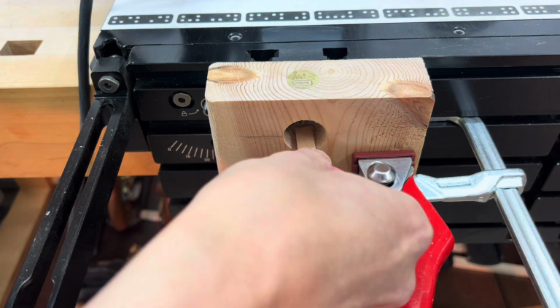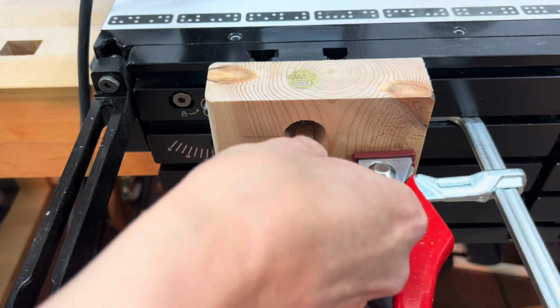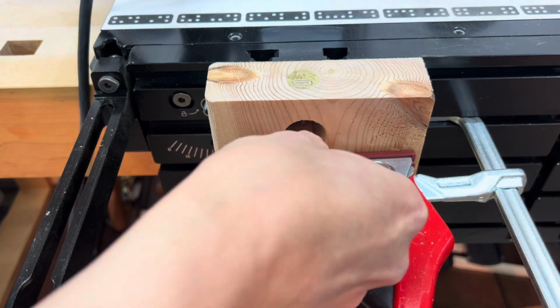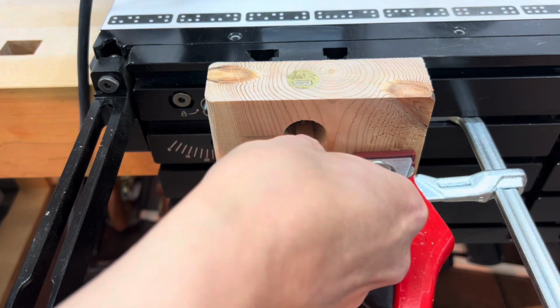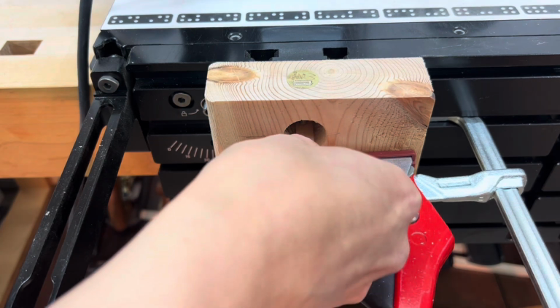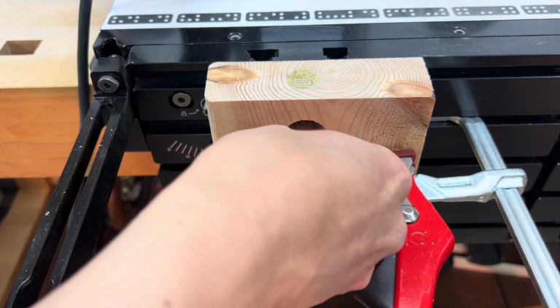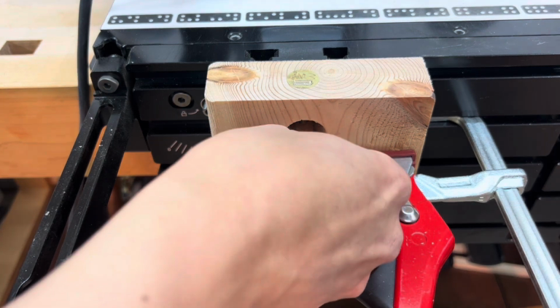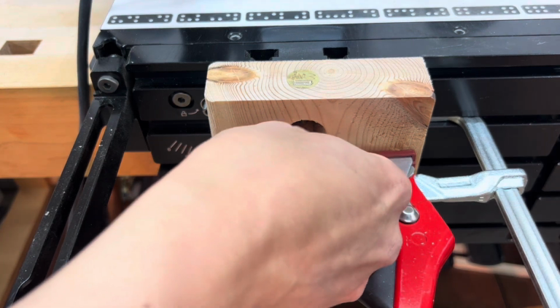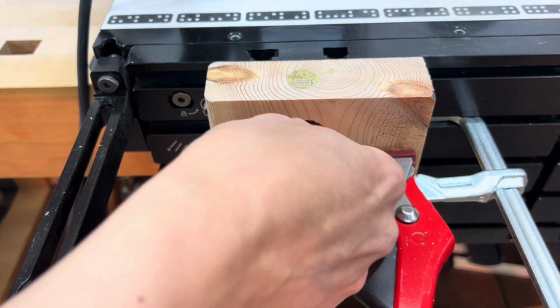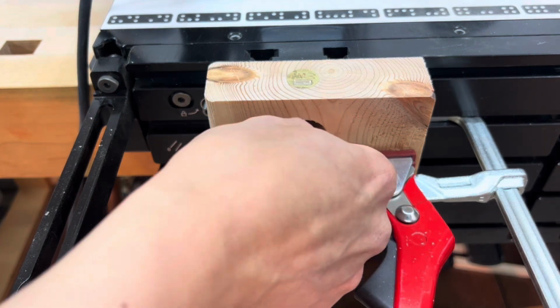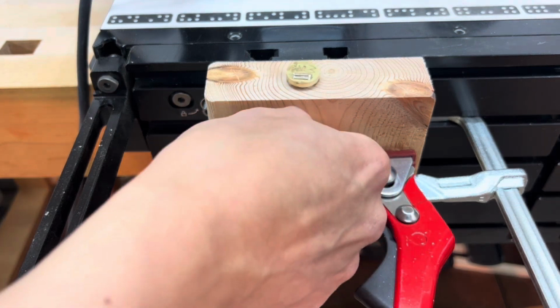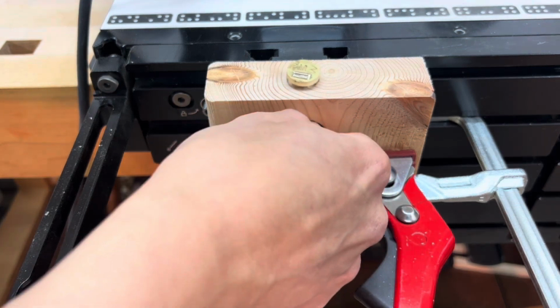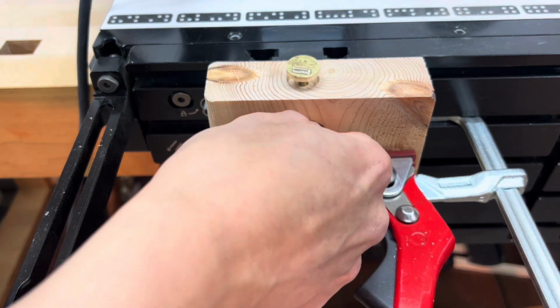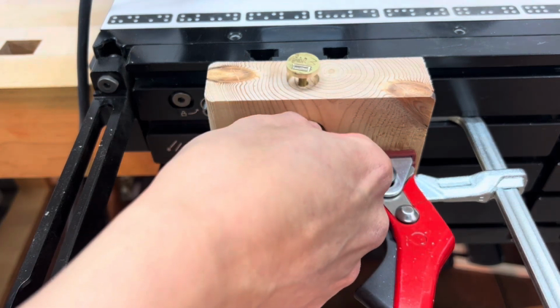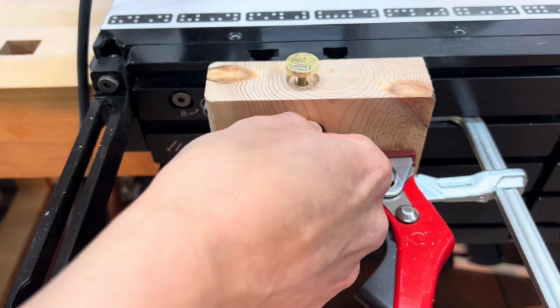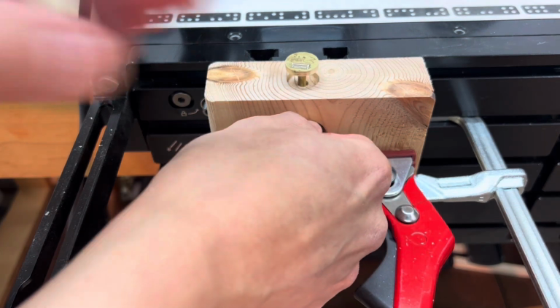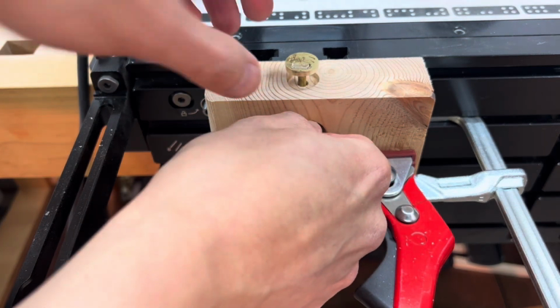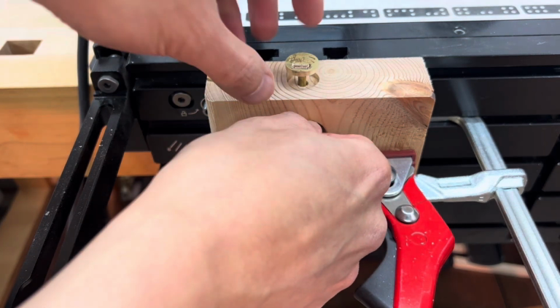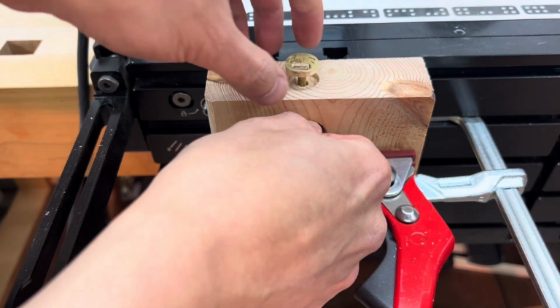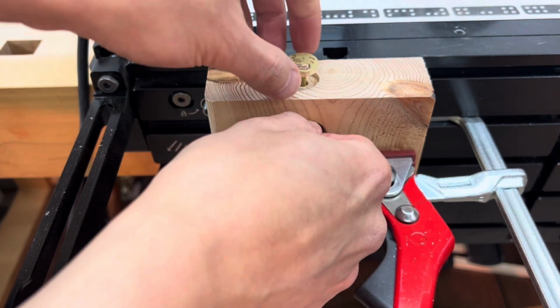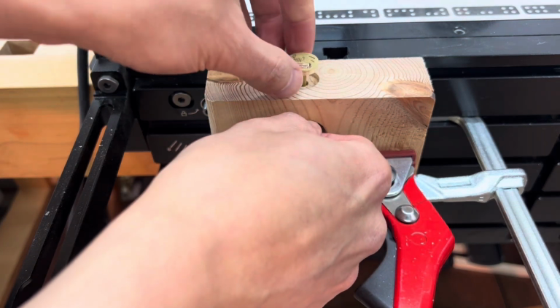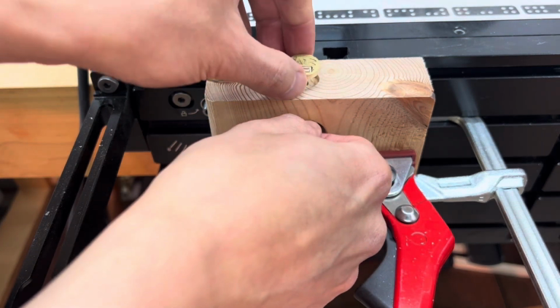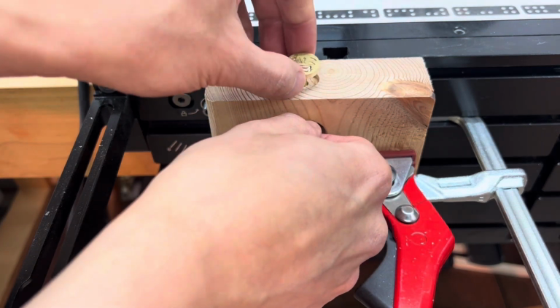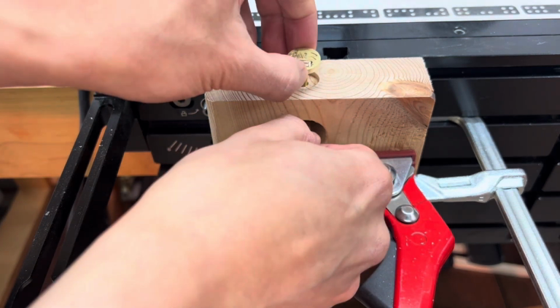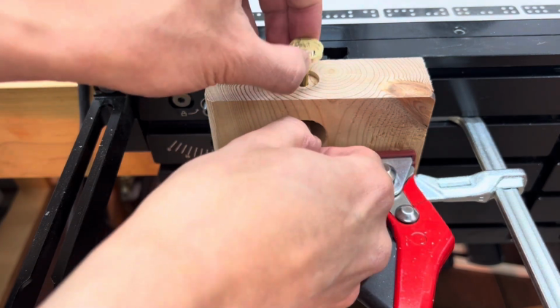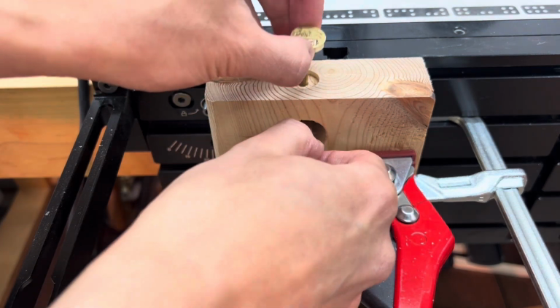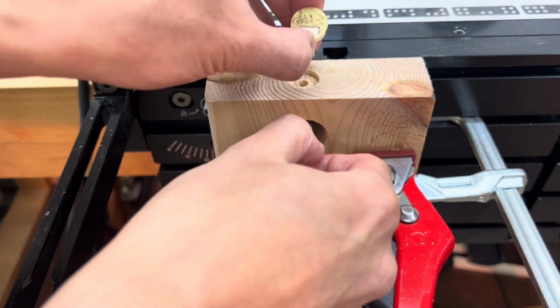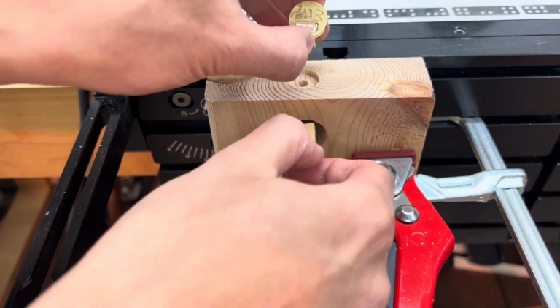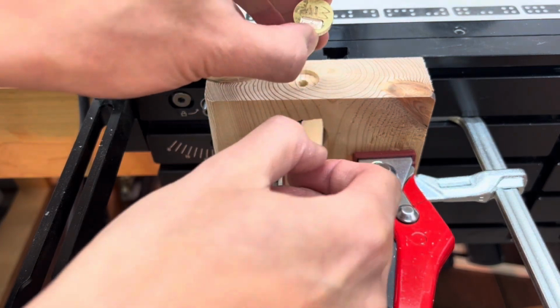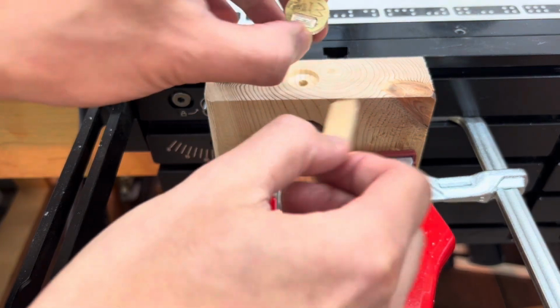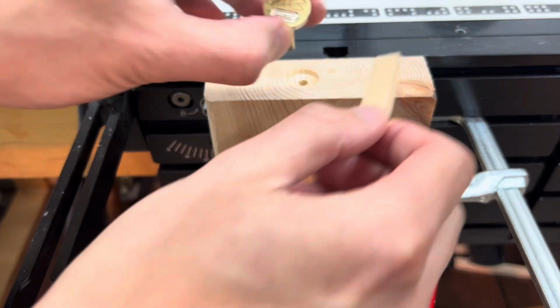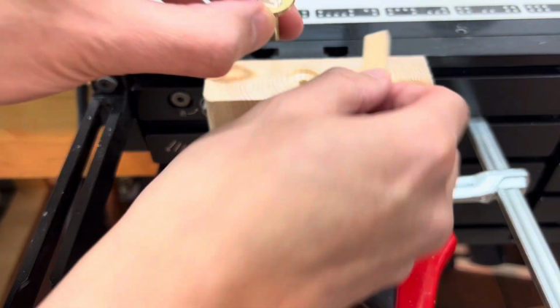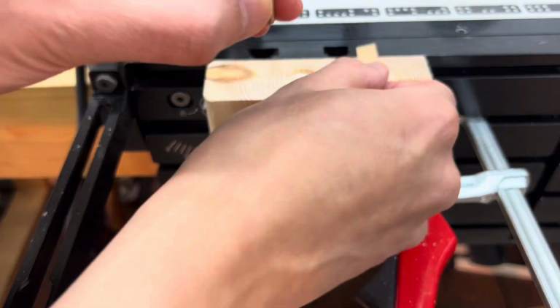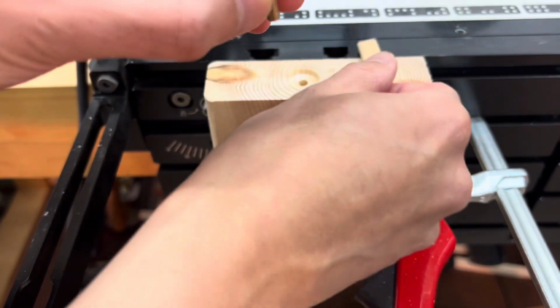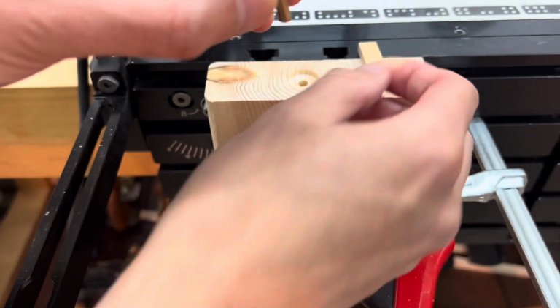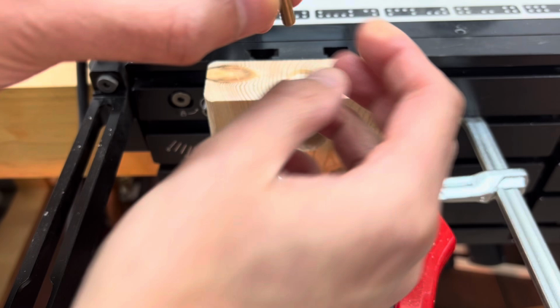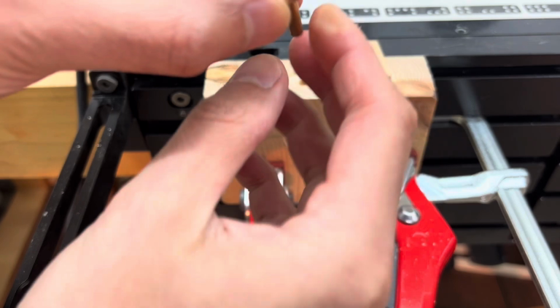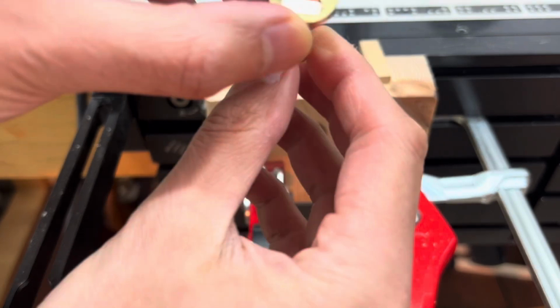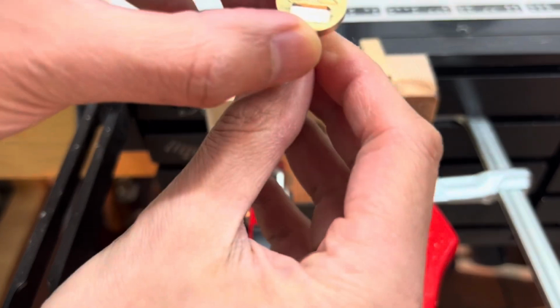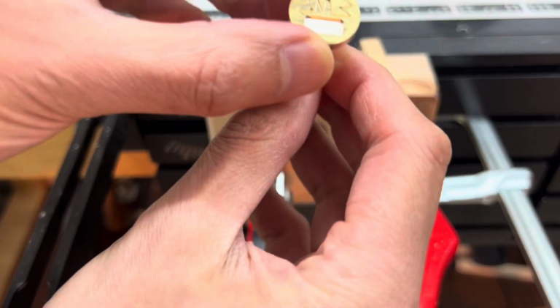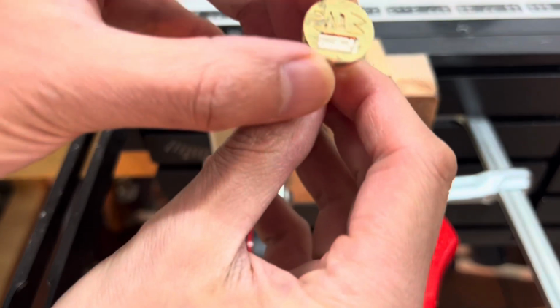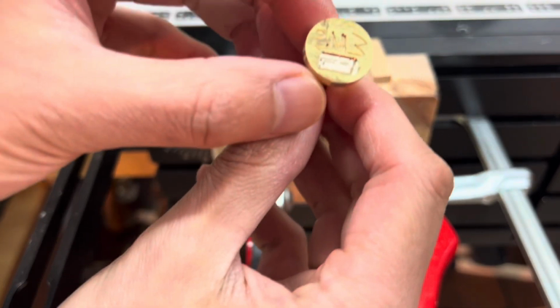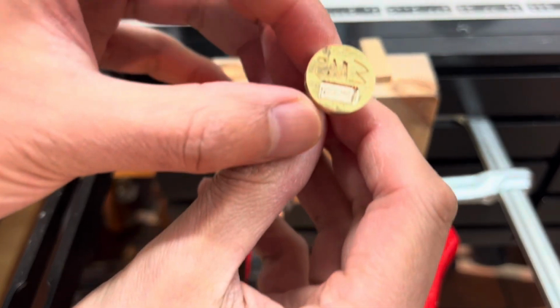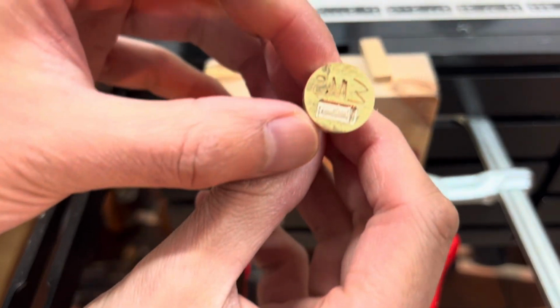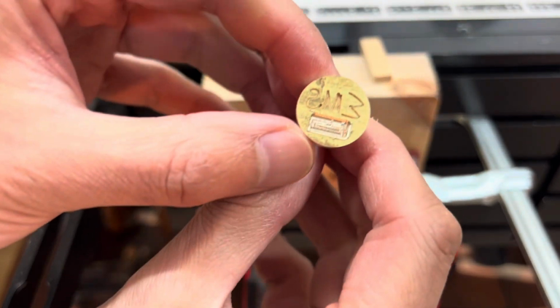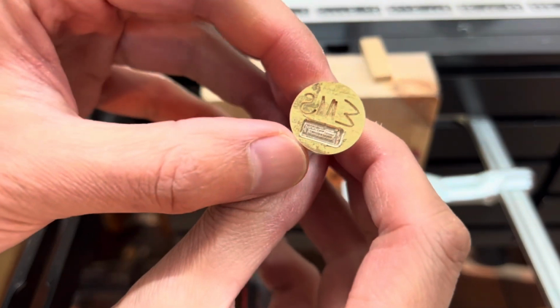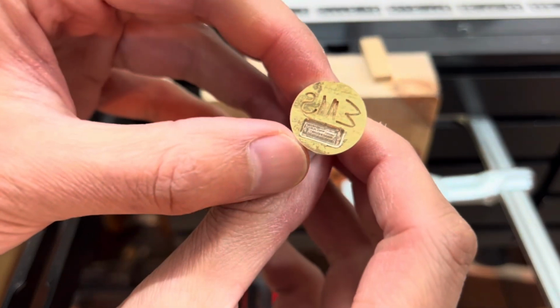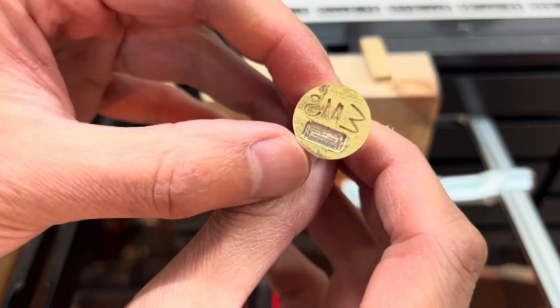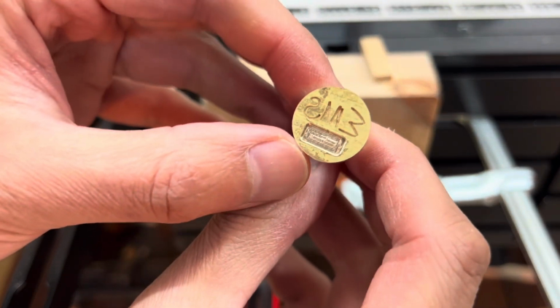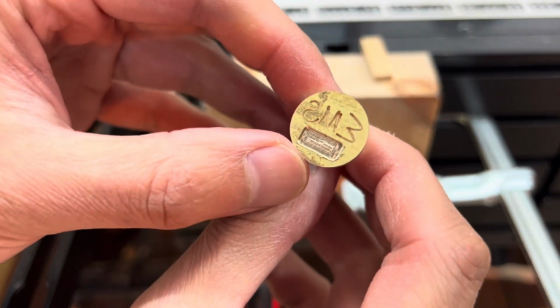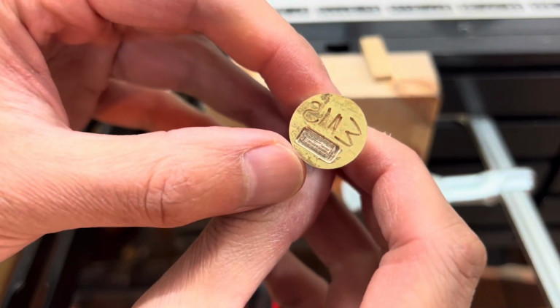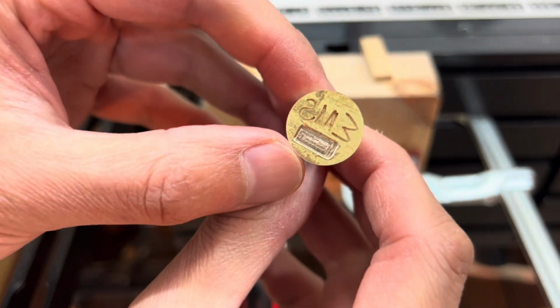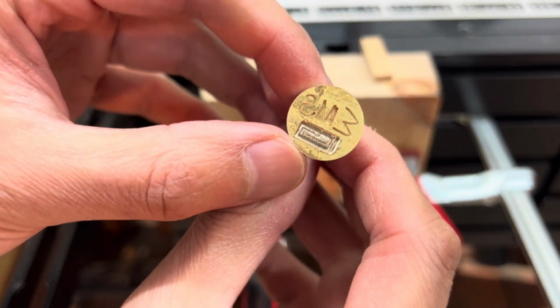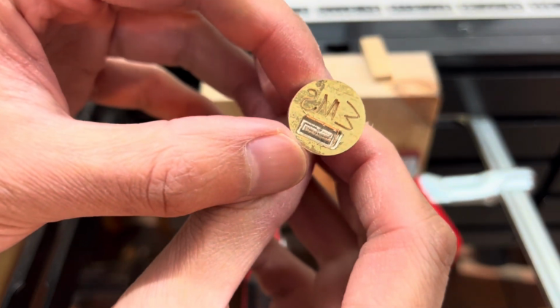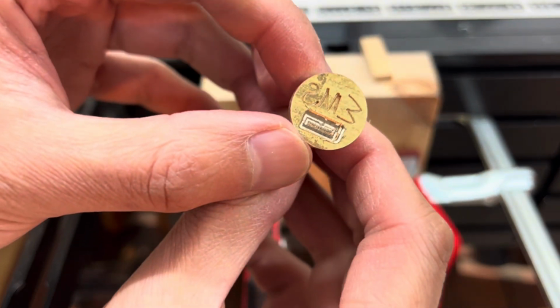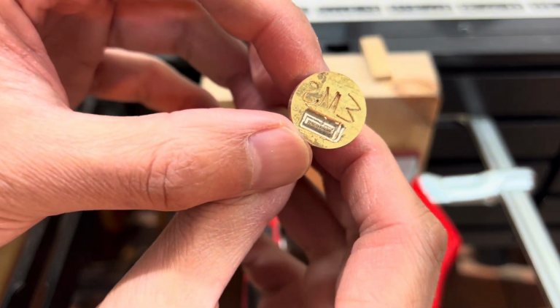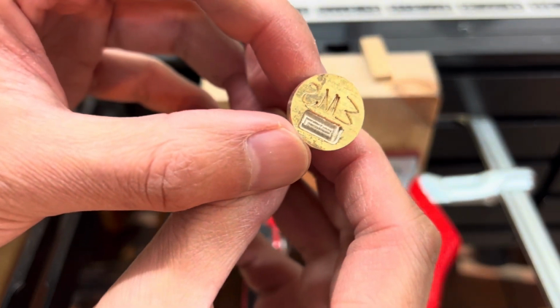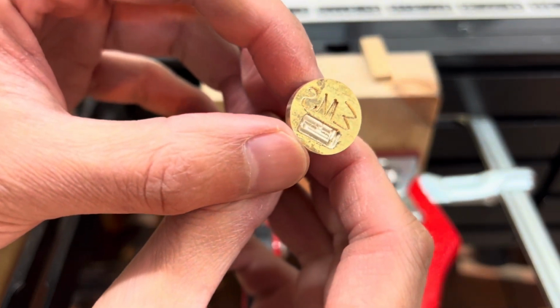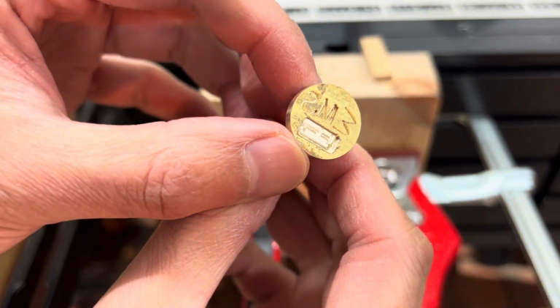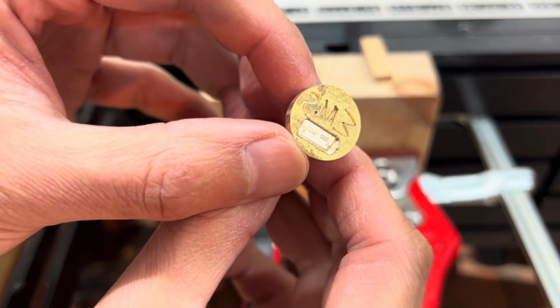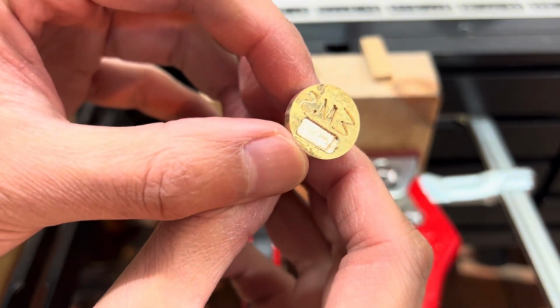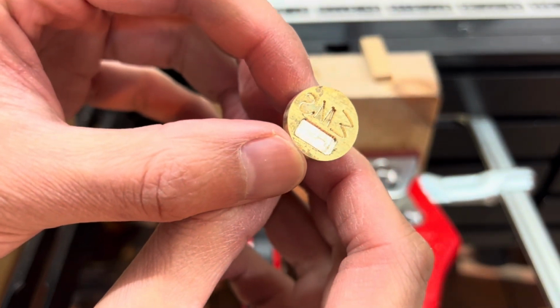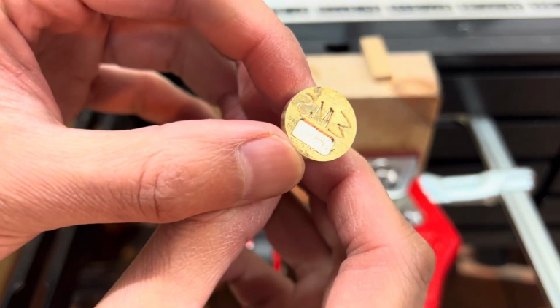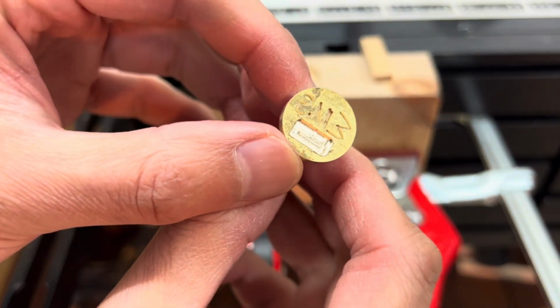I also created a little negative space below the initials. Any takers as to what it's for?